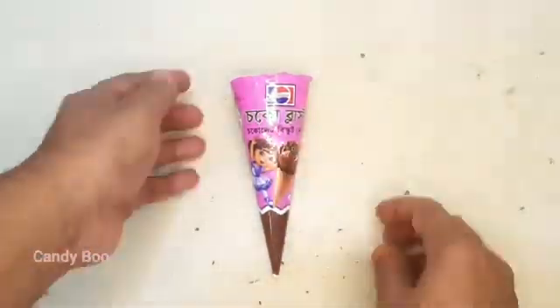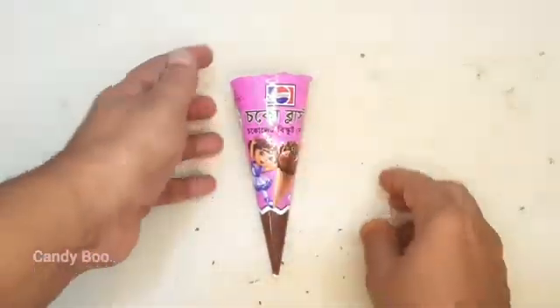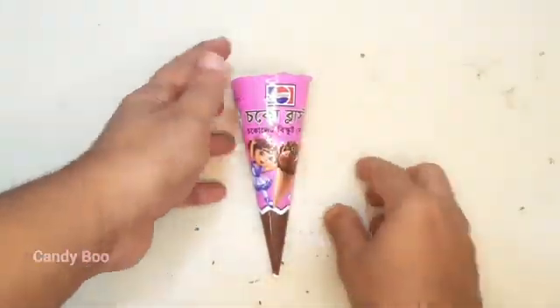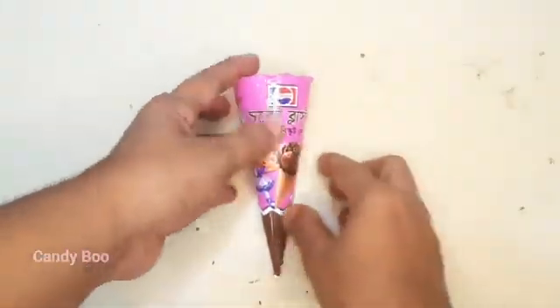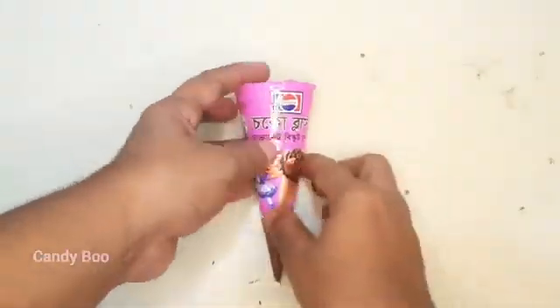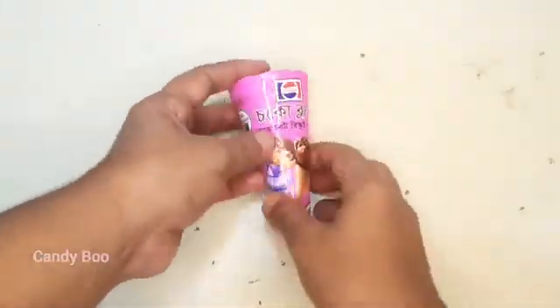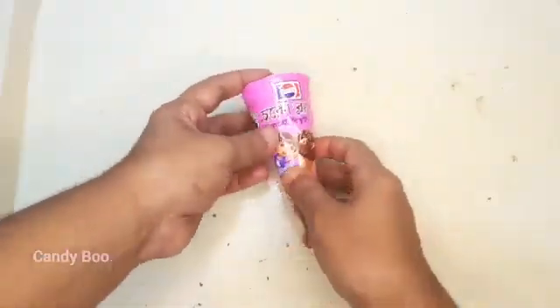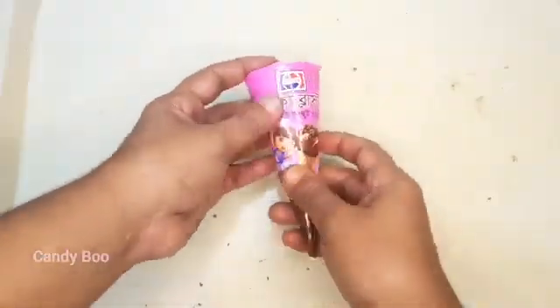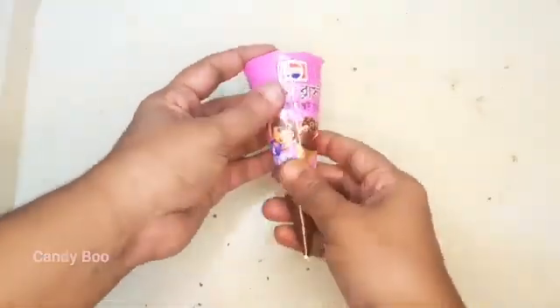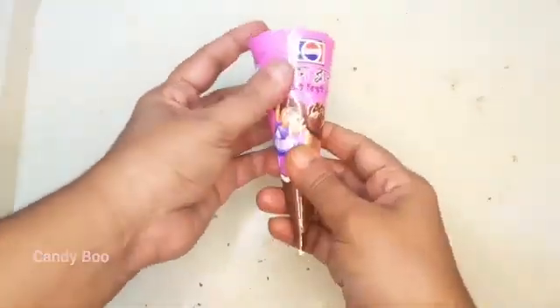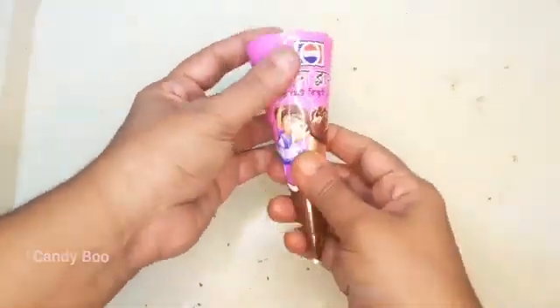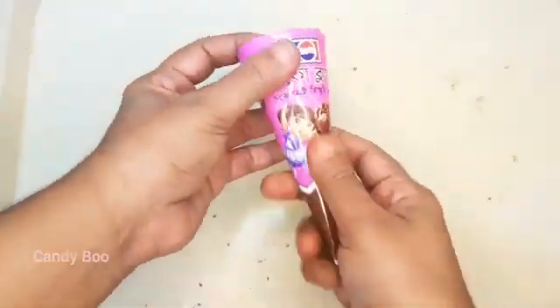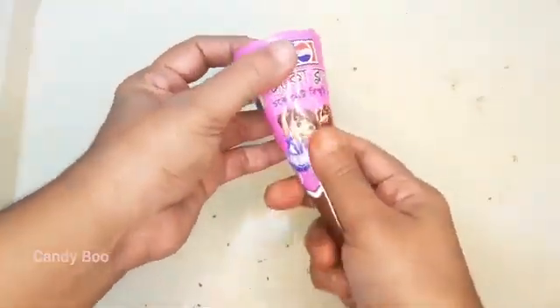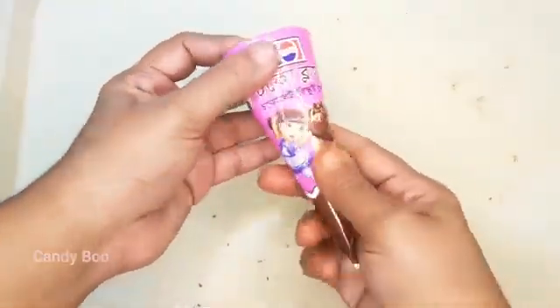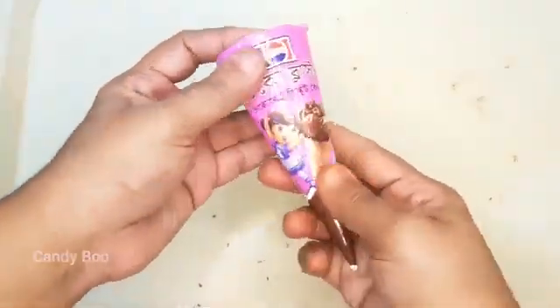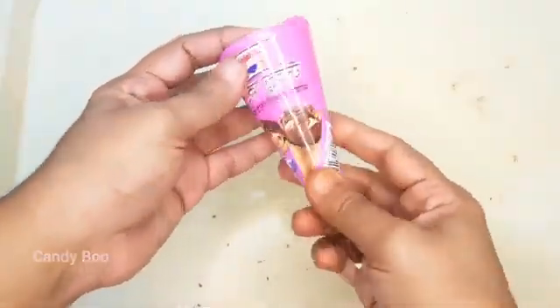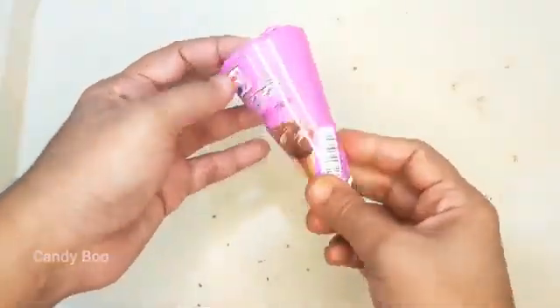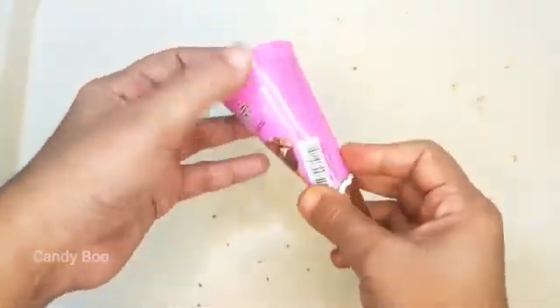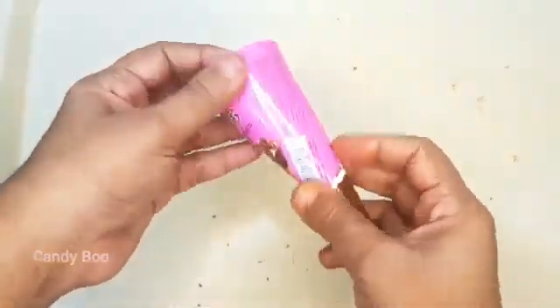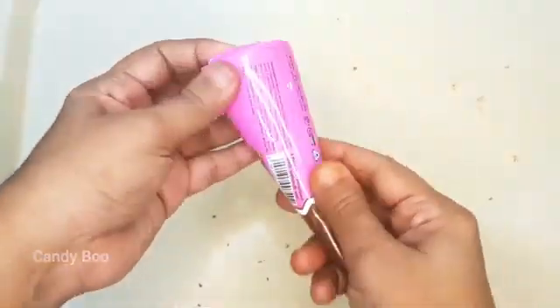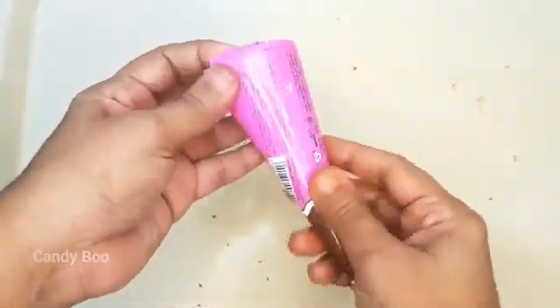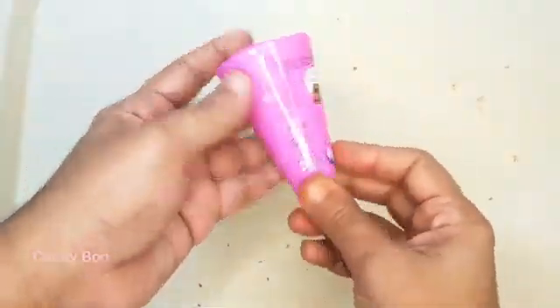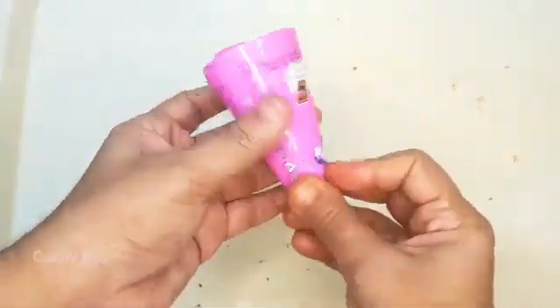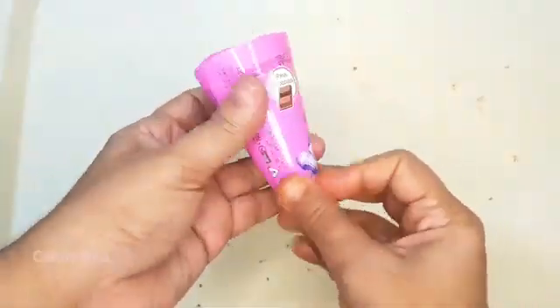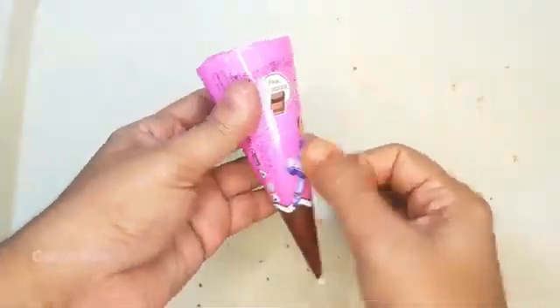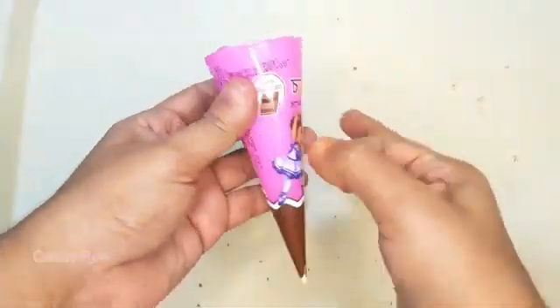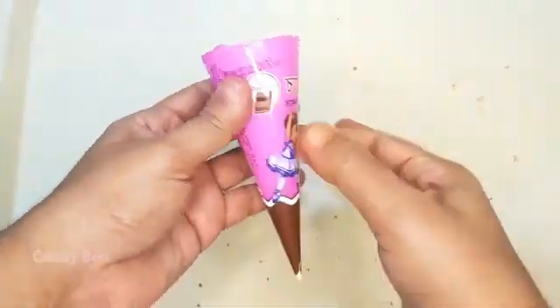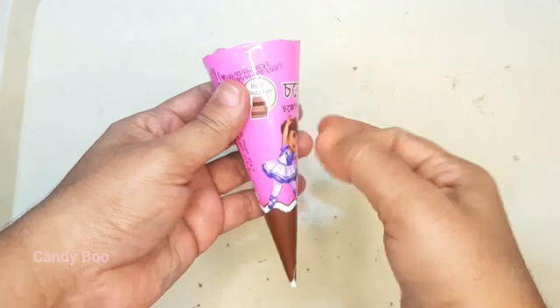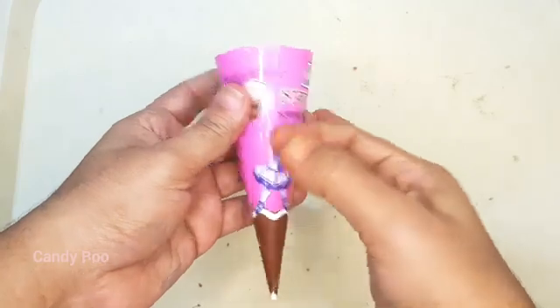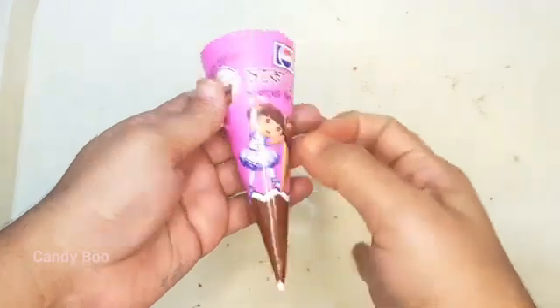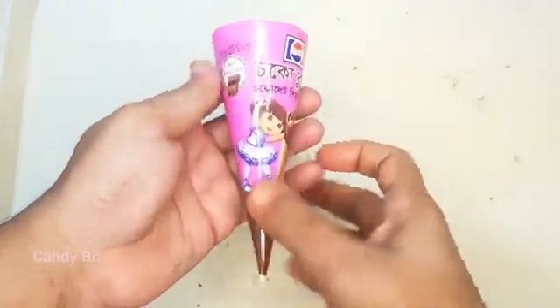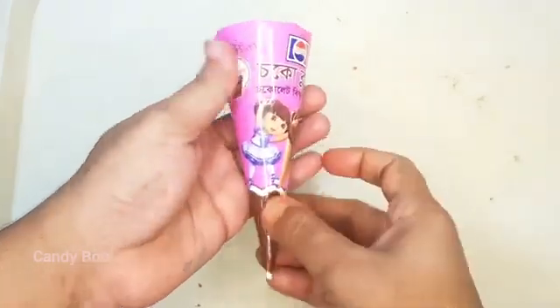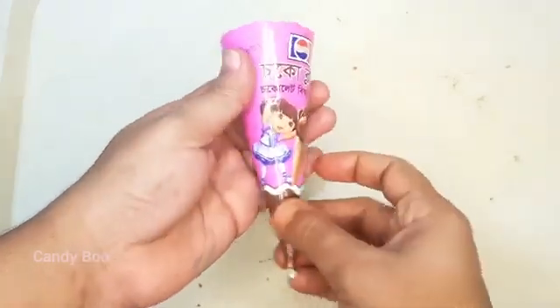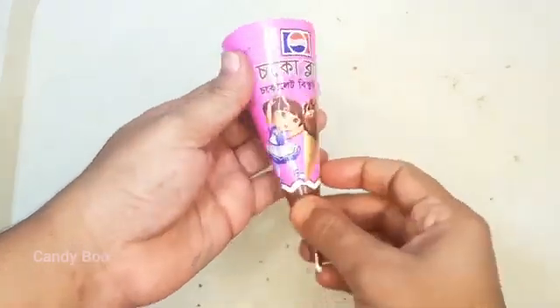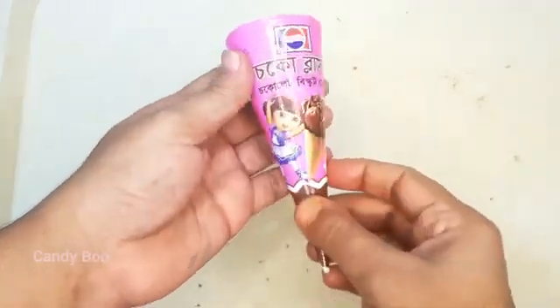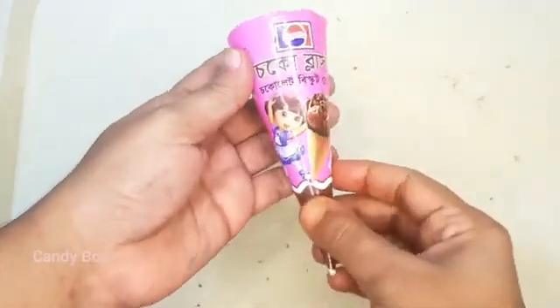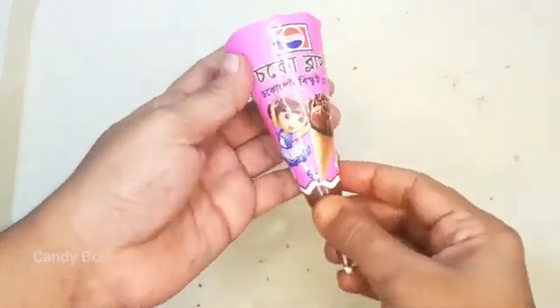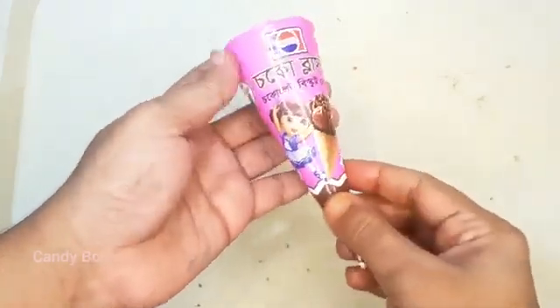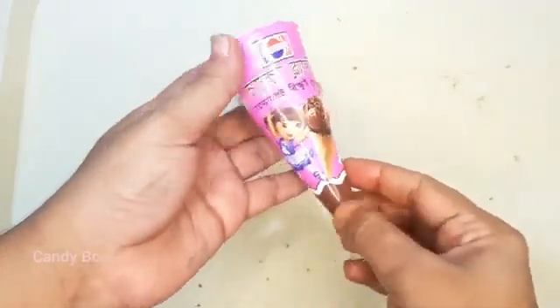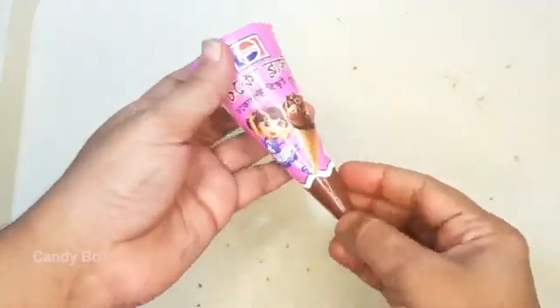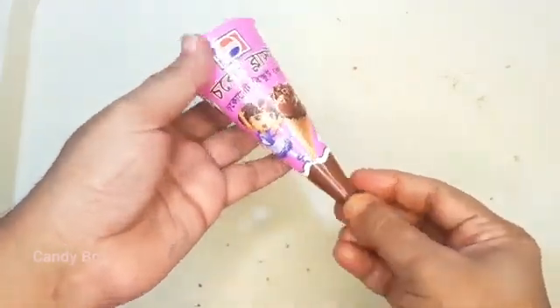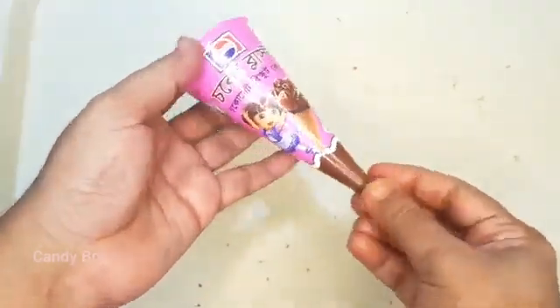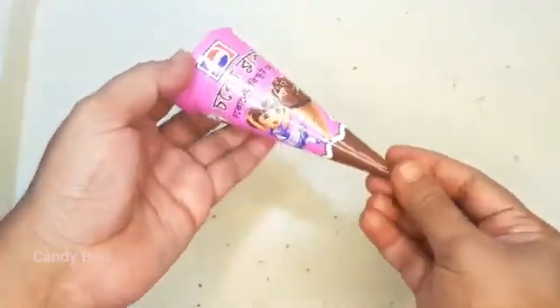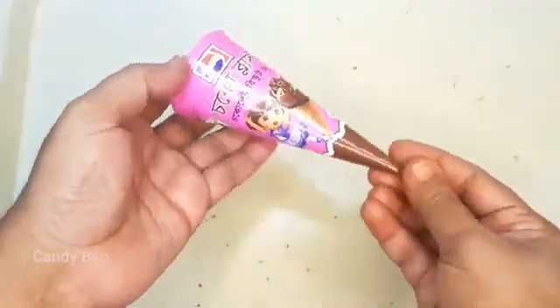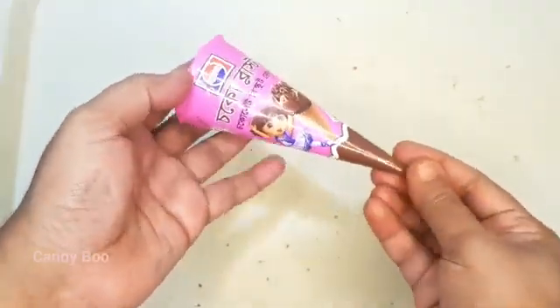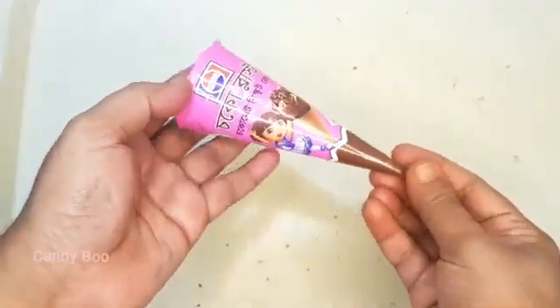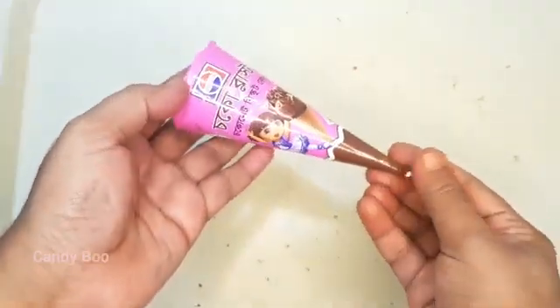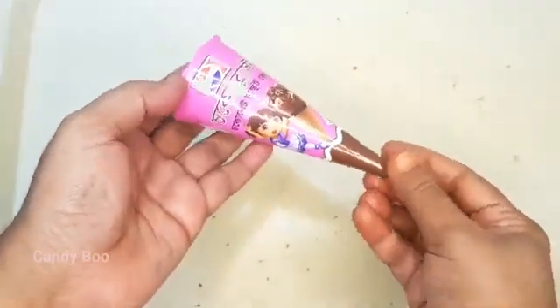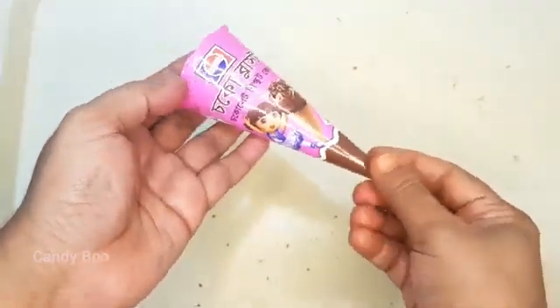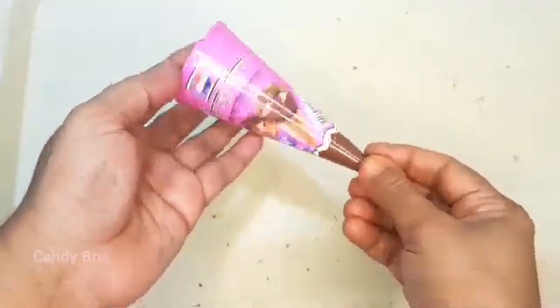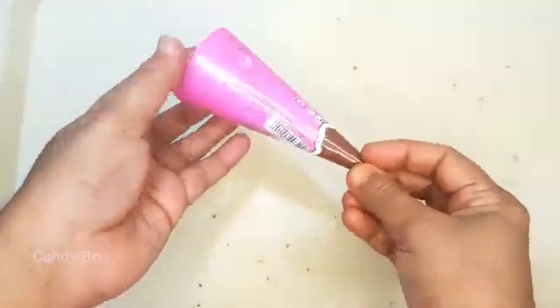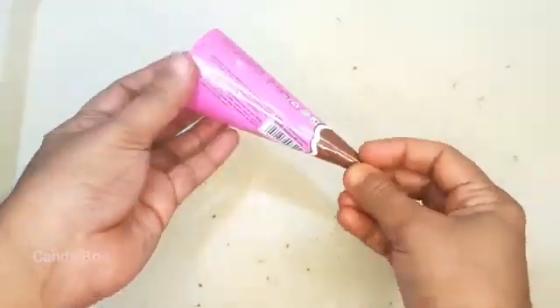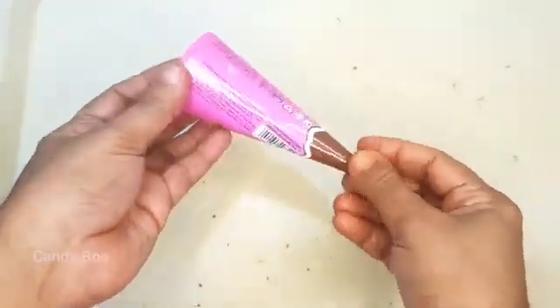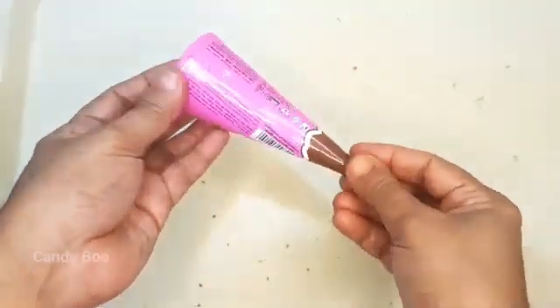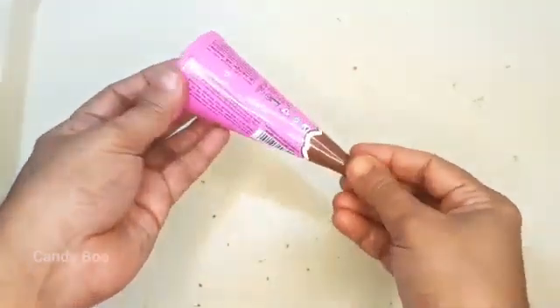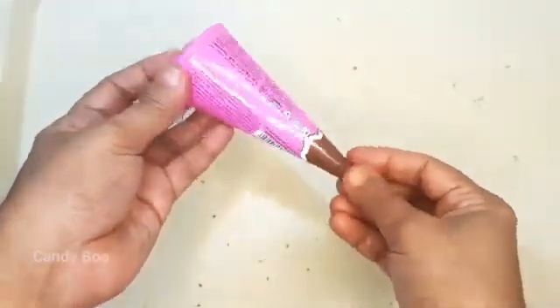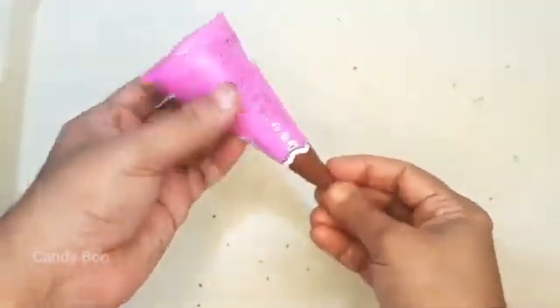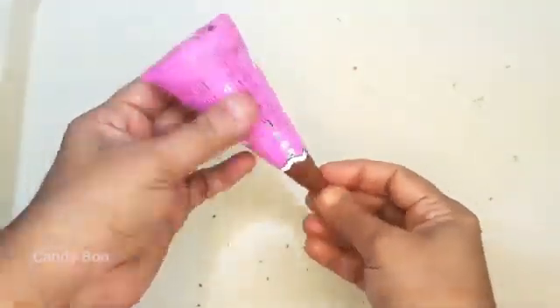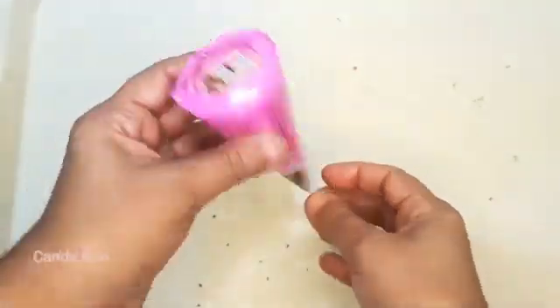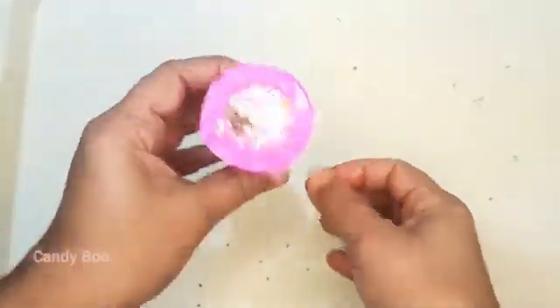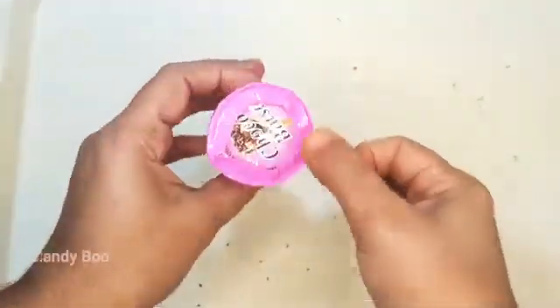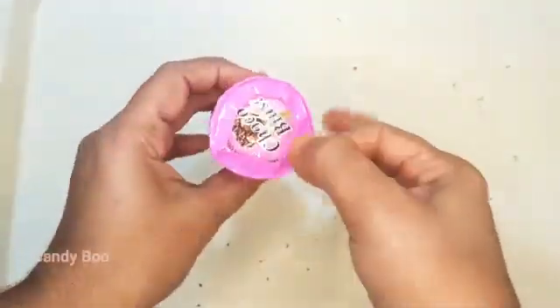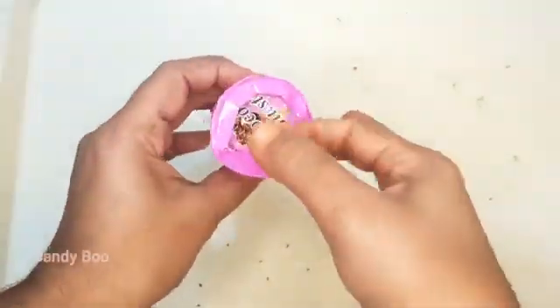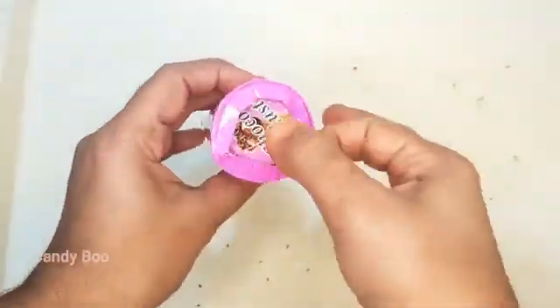Hello everyone. What is this? Can you show us a little? Then you can stop it.